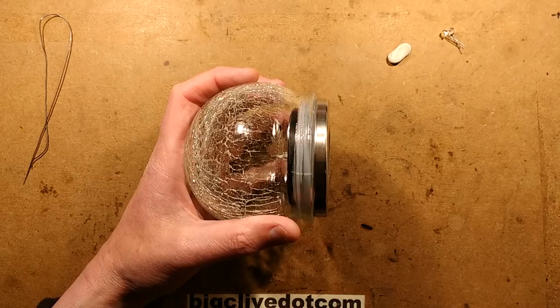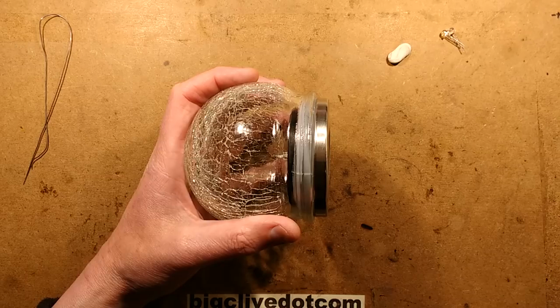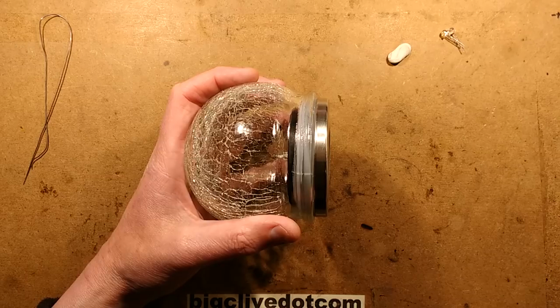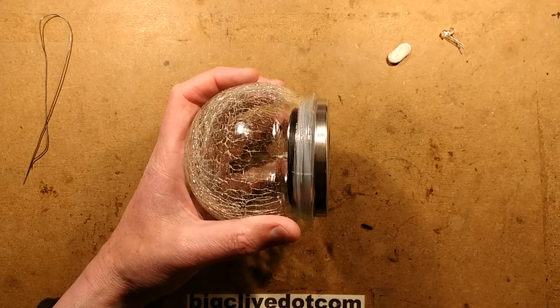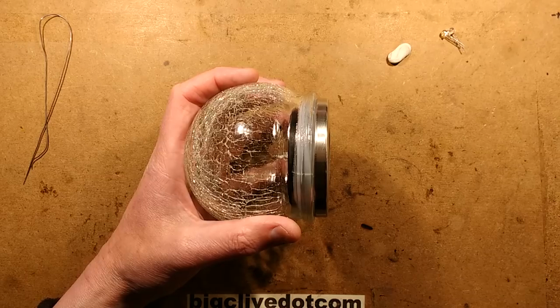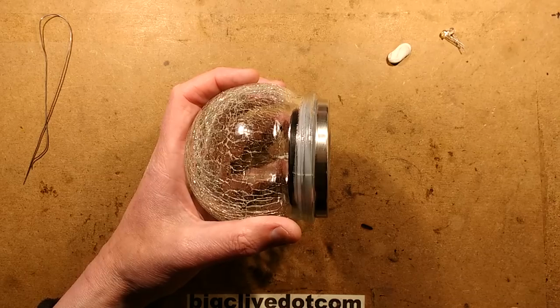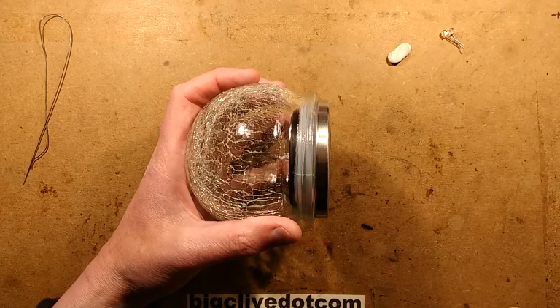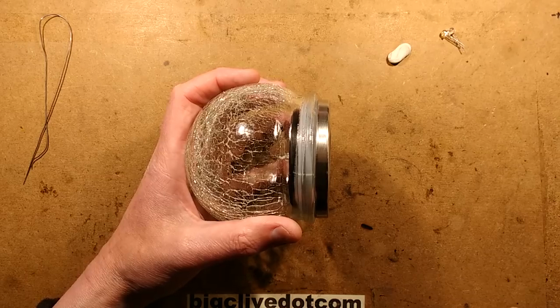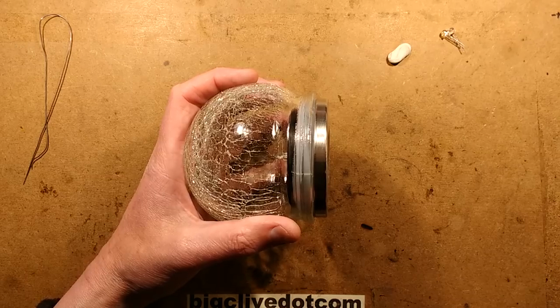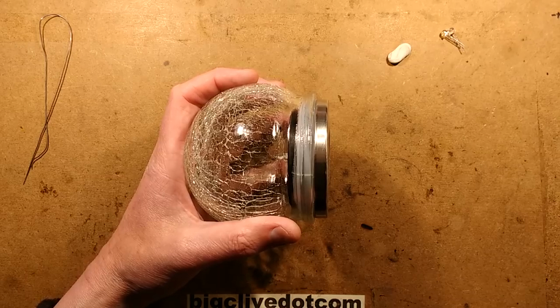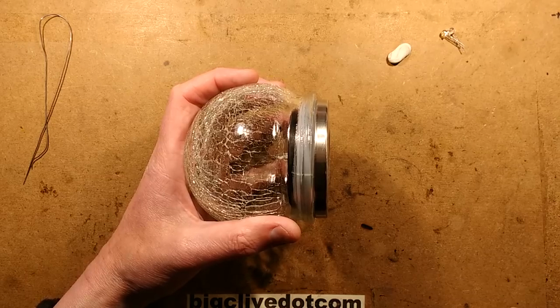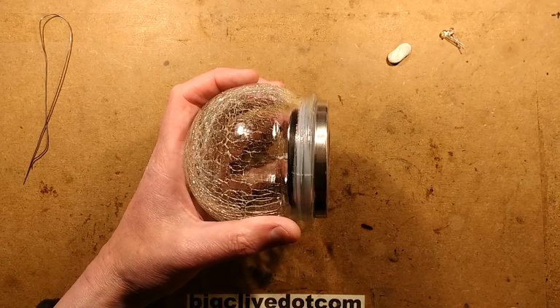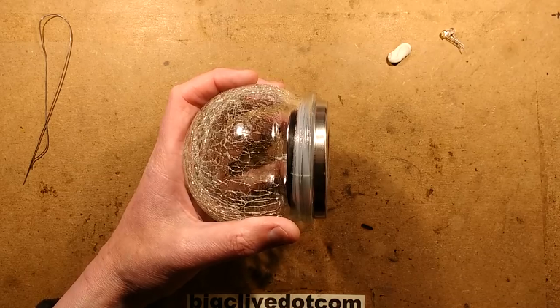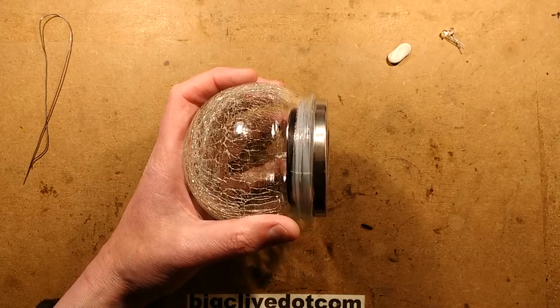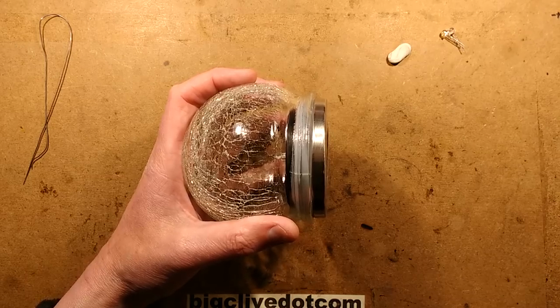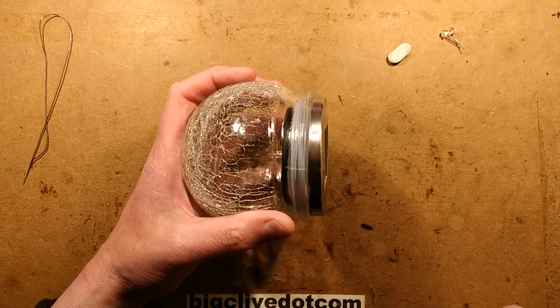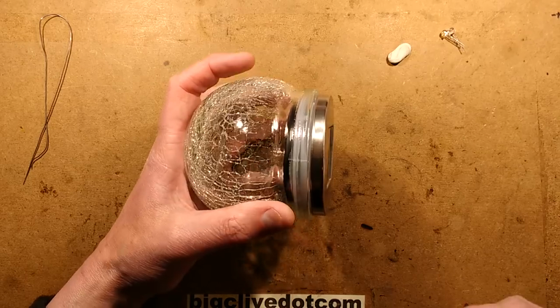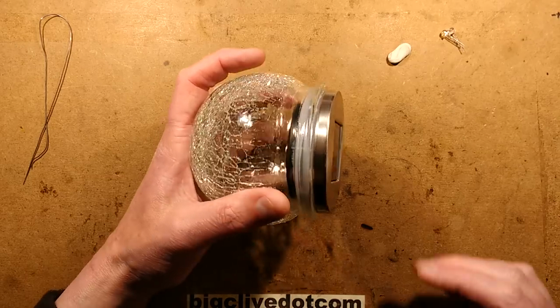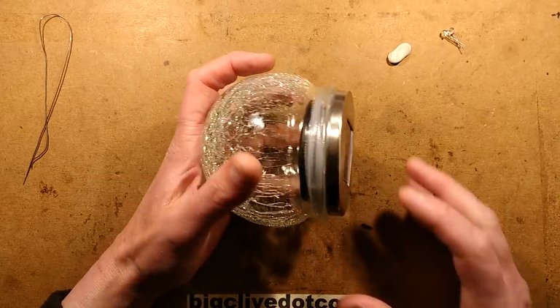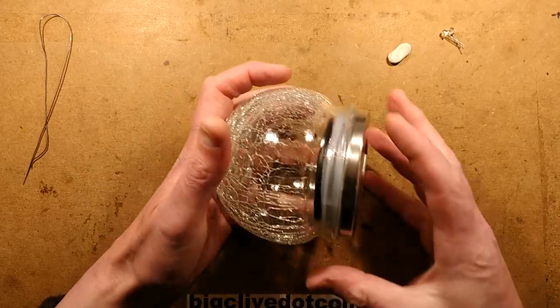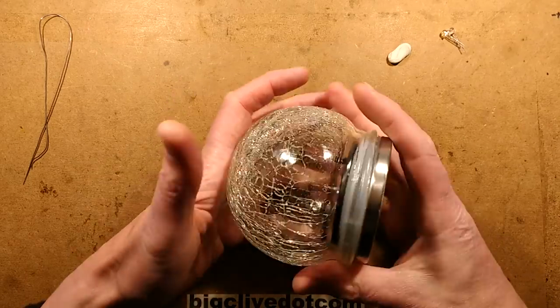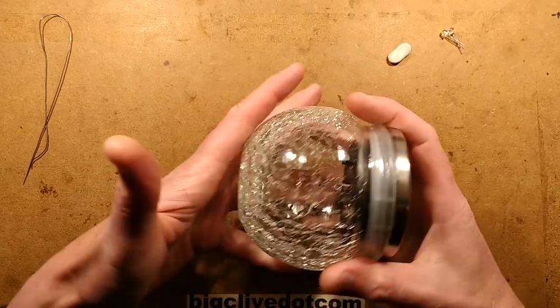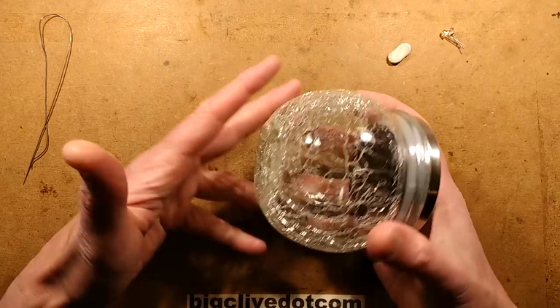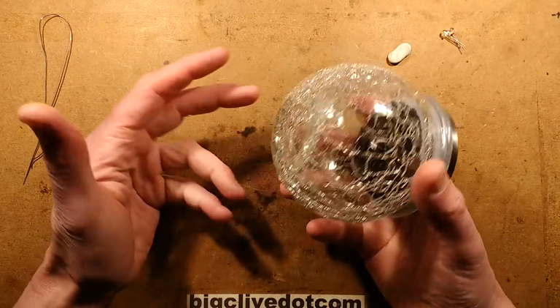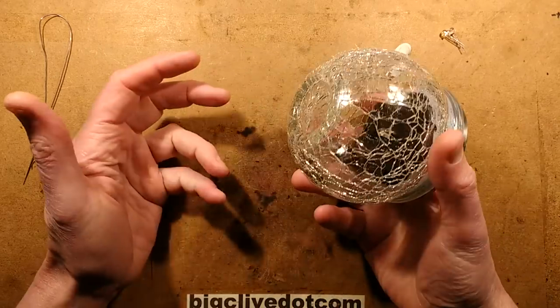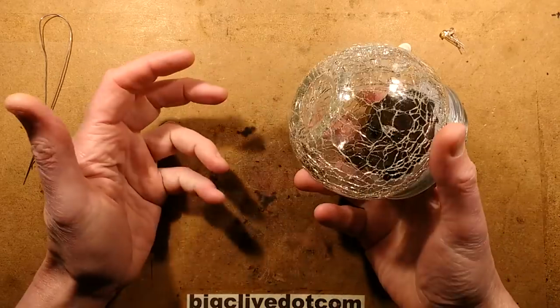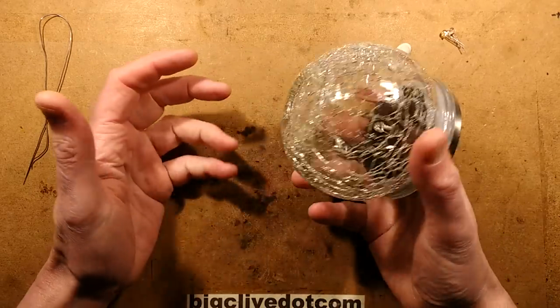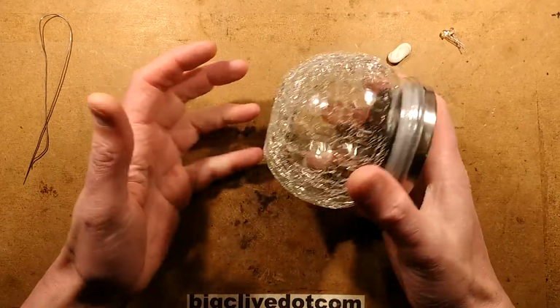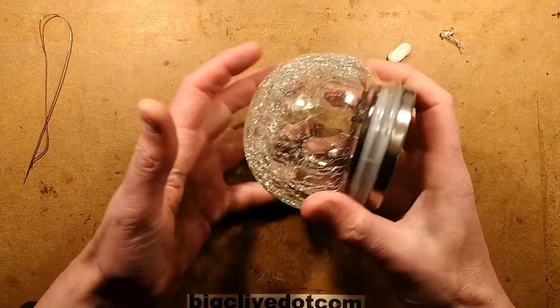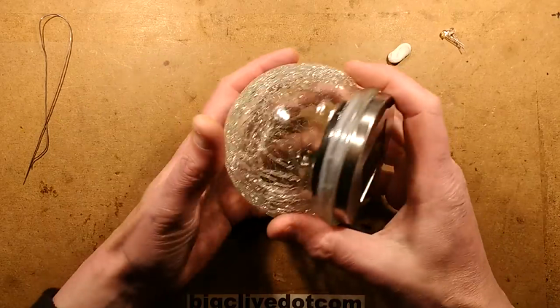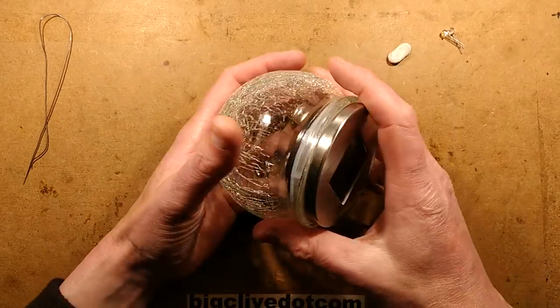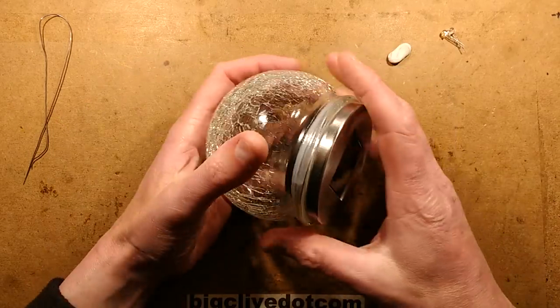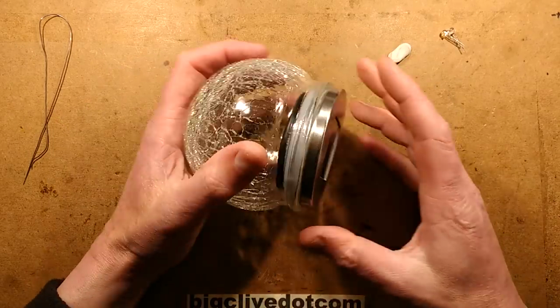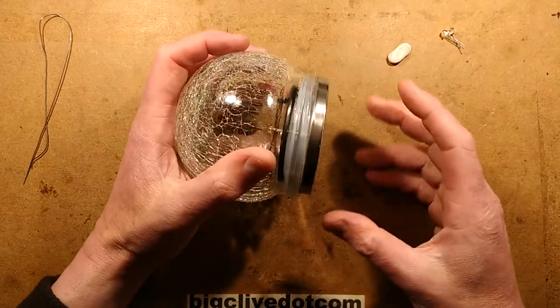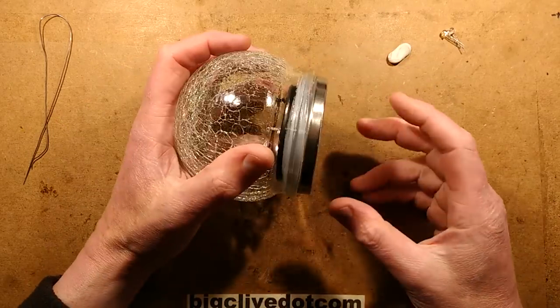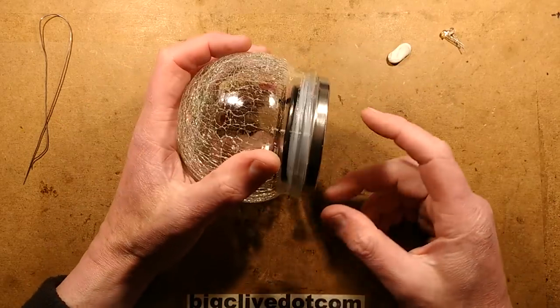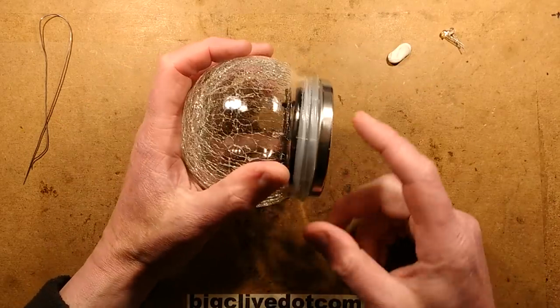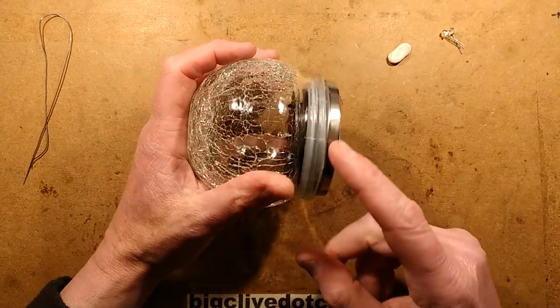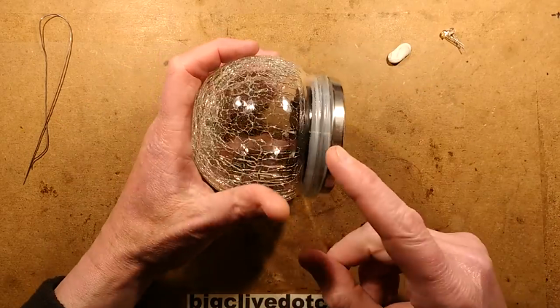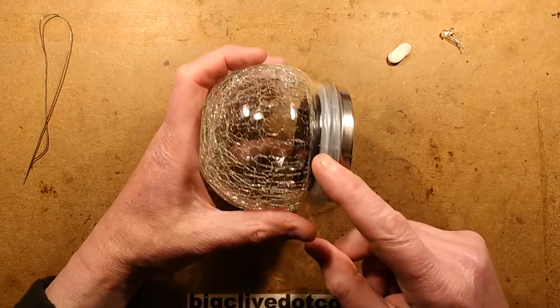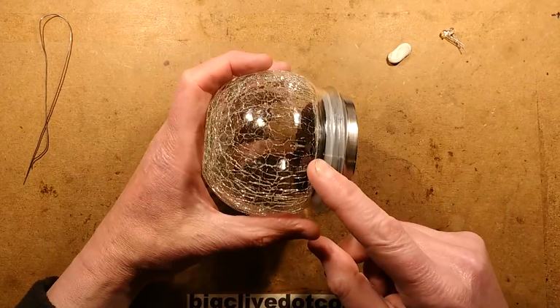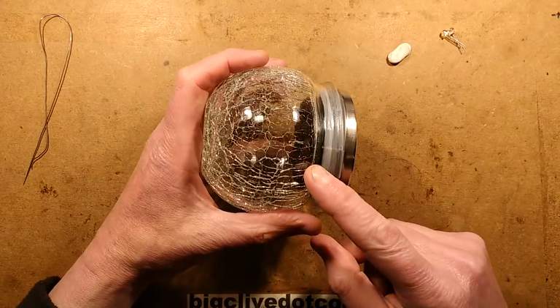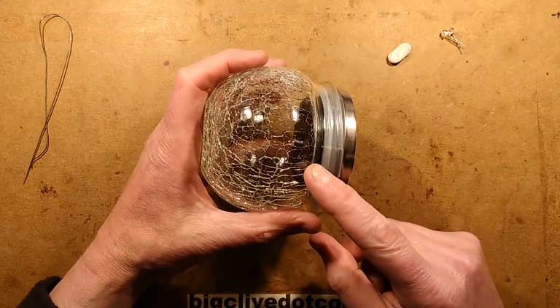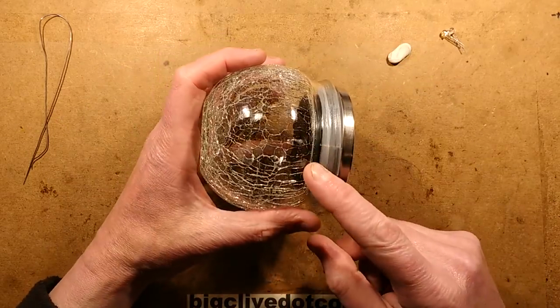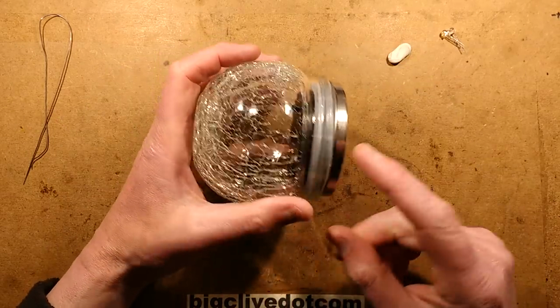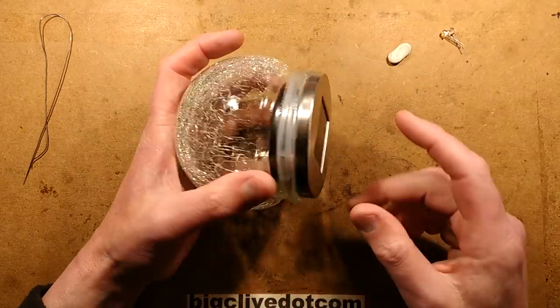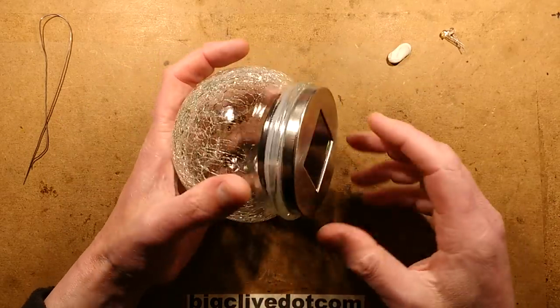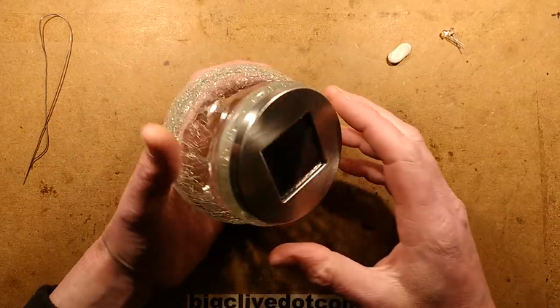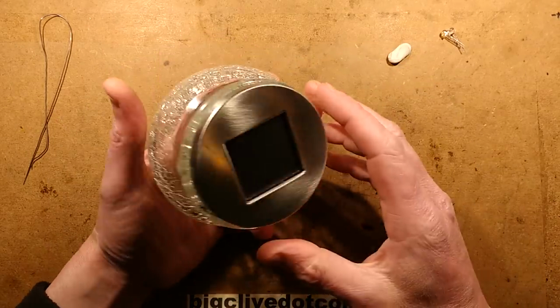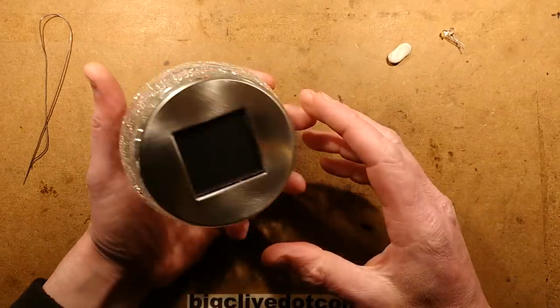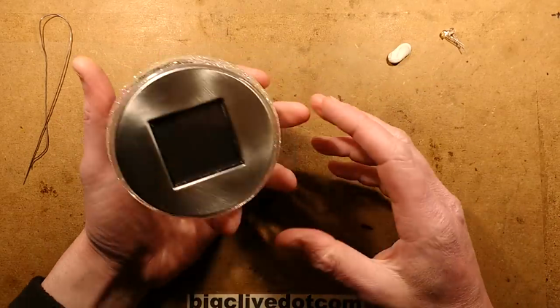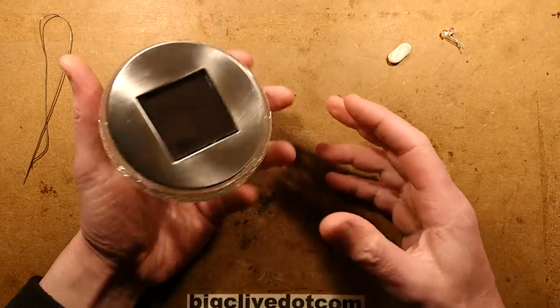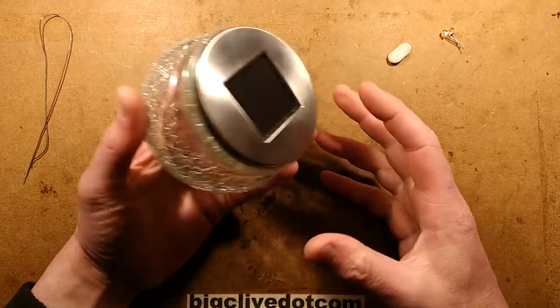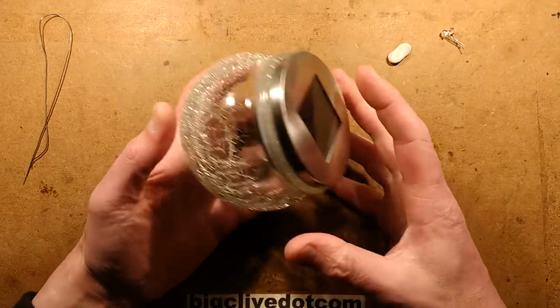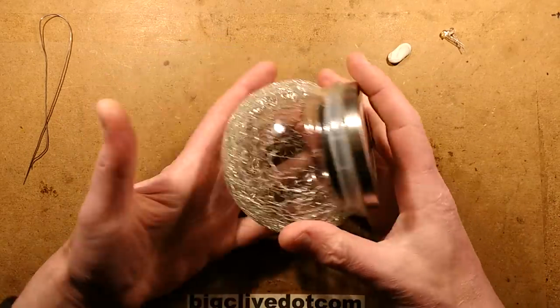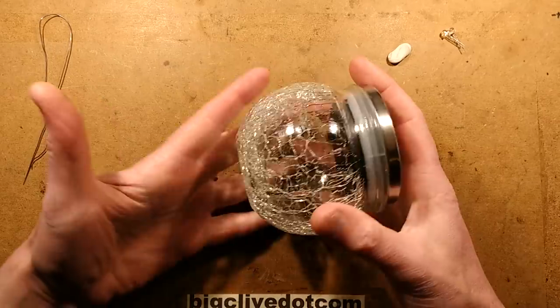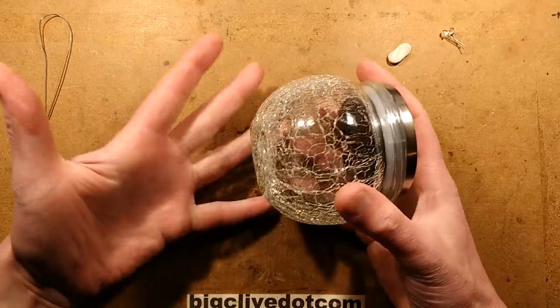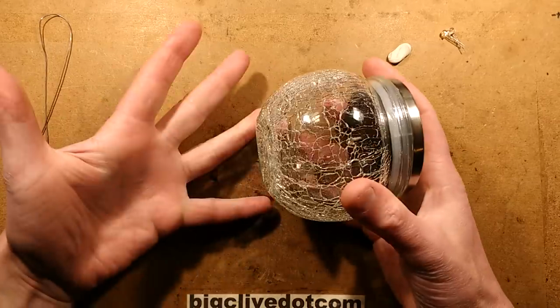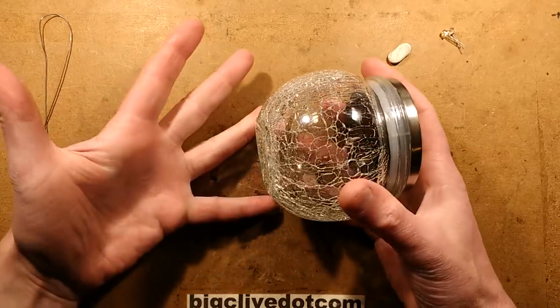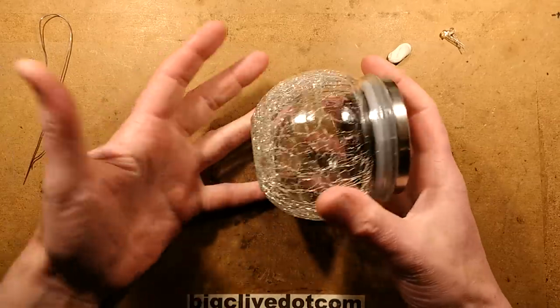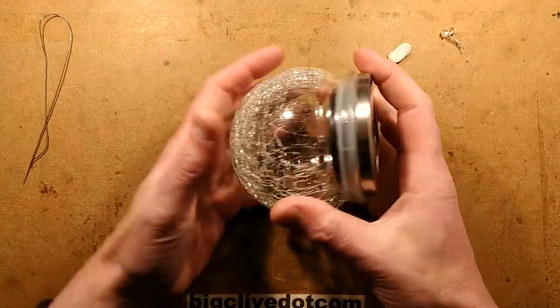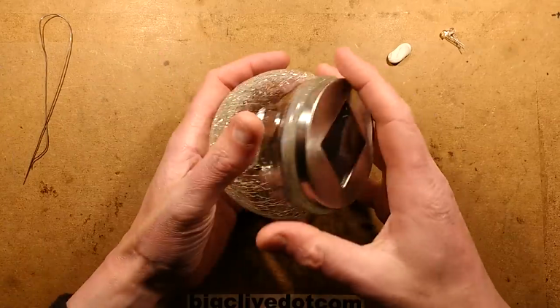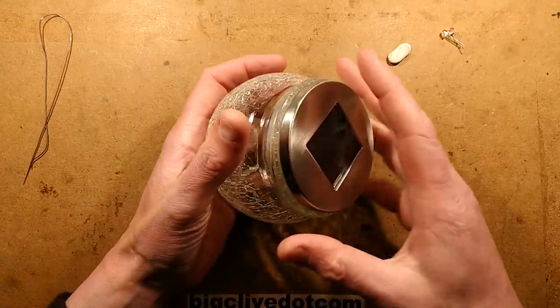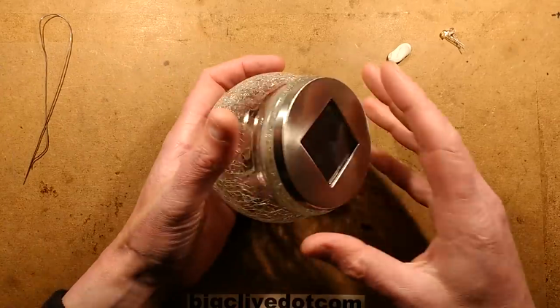Soldering iron on. Poundland solar light — actually, this is the £2 version. You get a lot more for your £2.